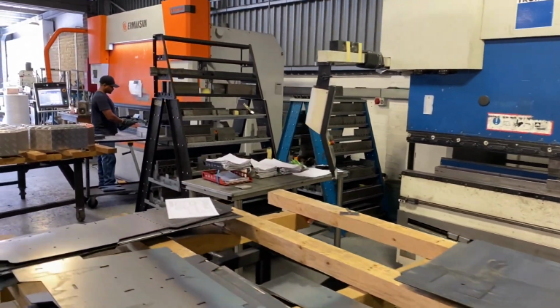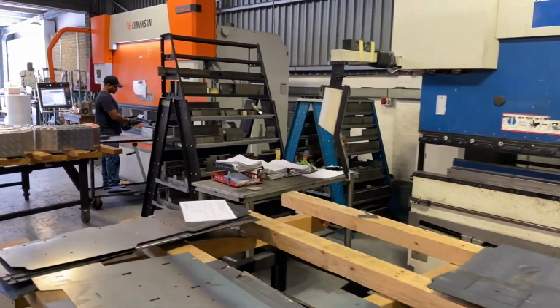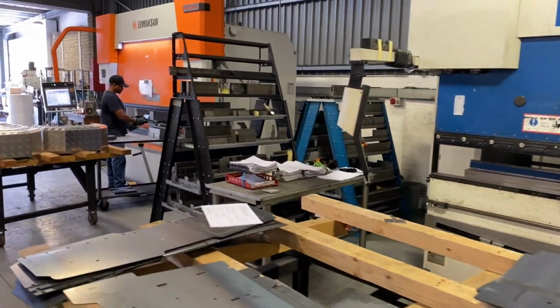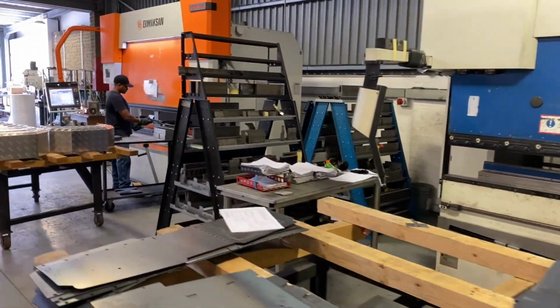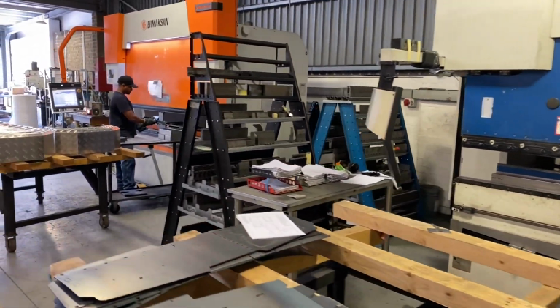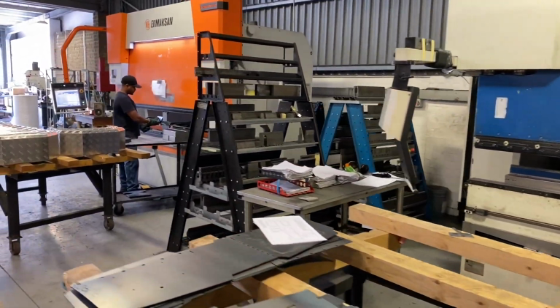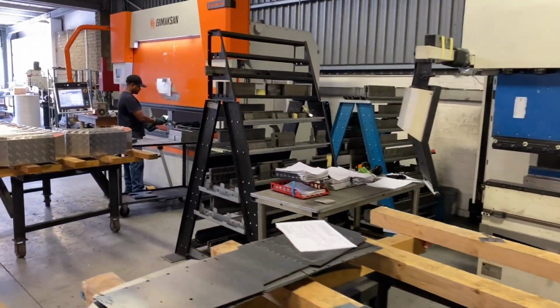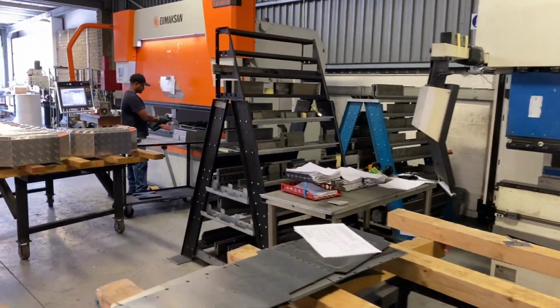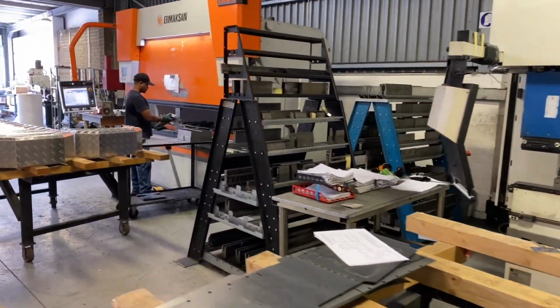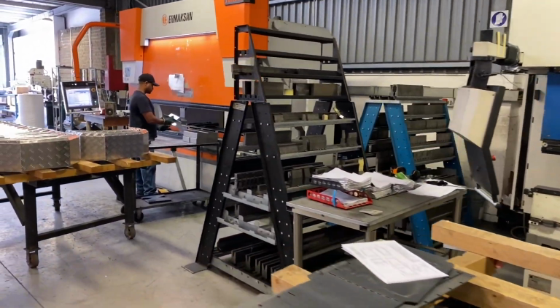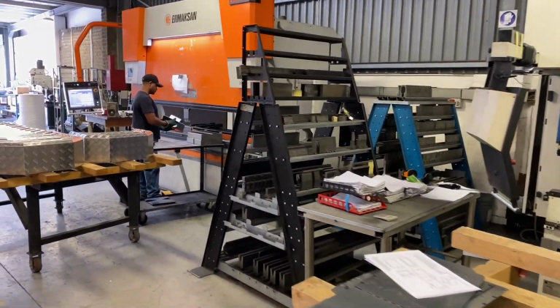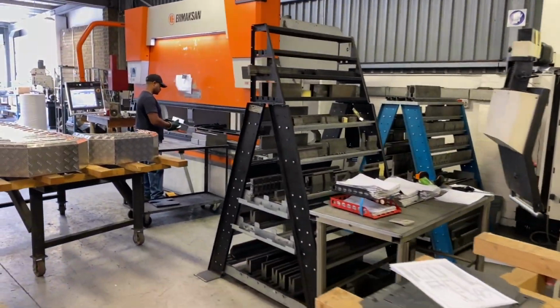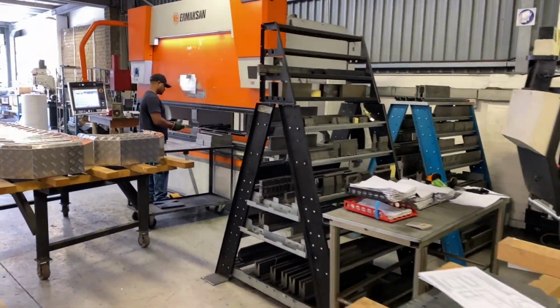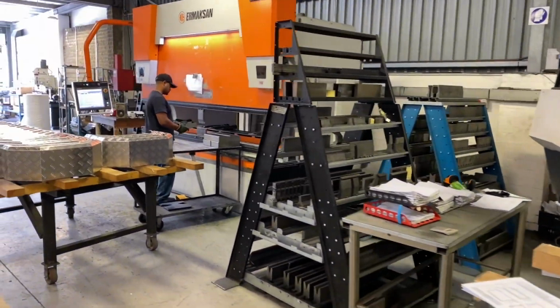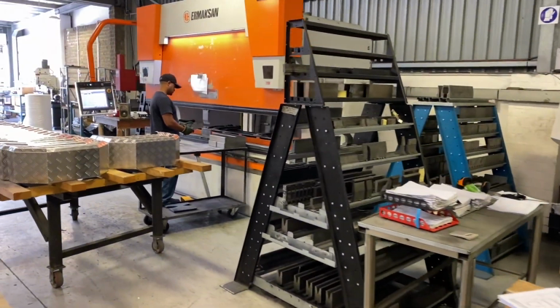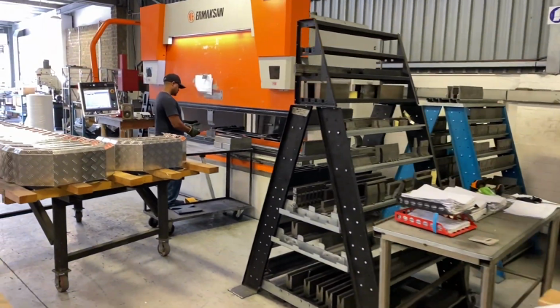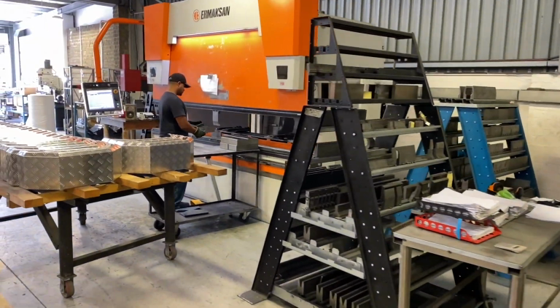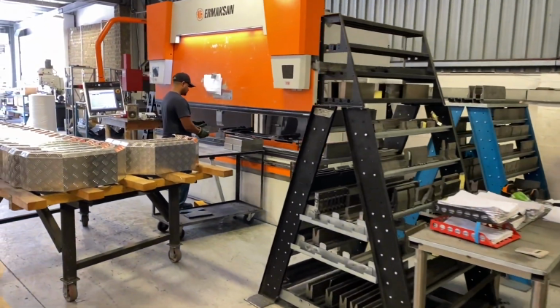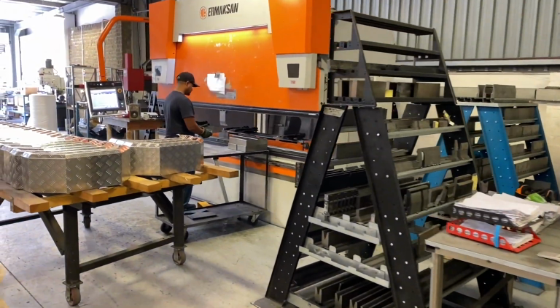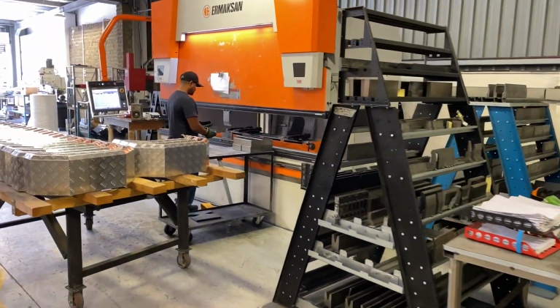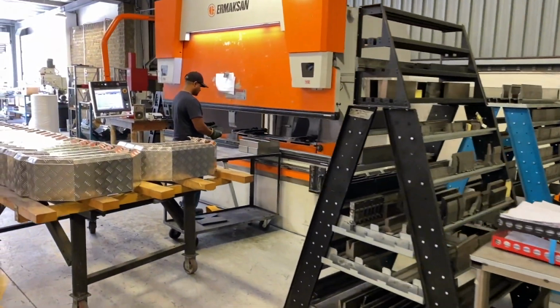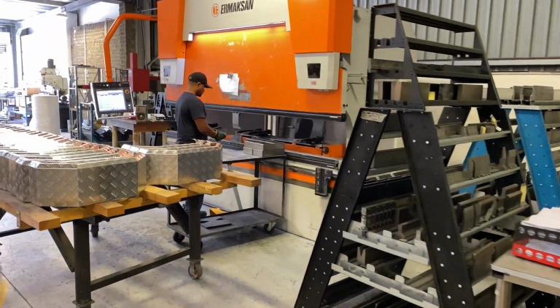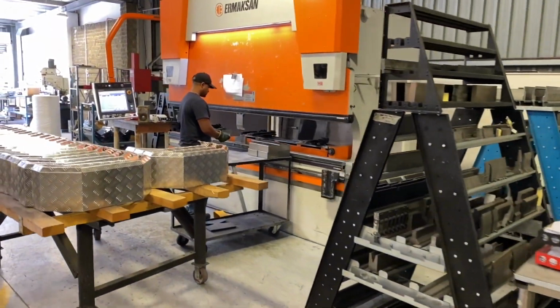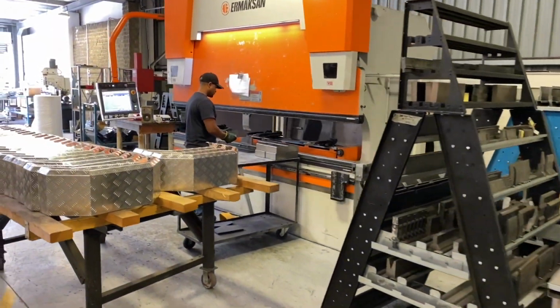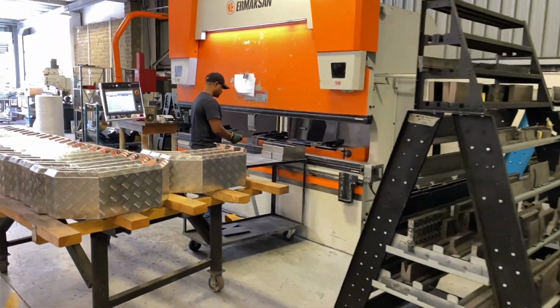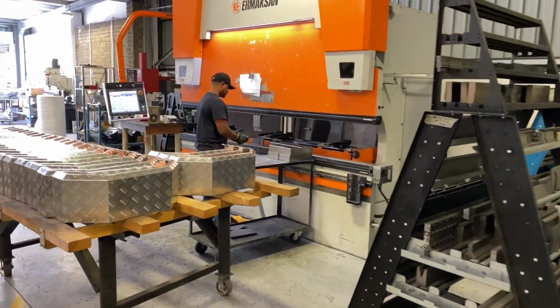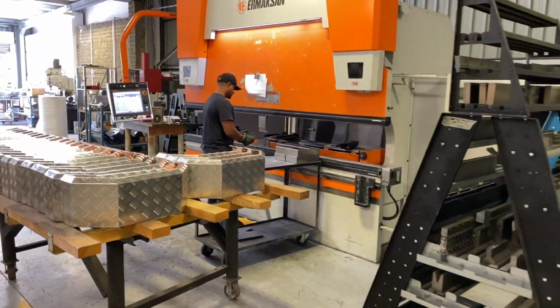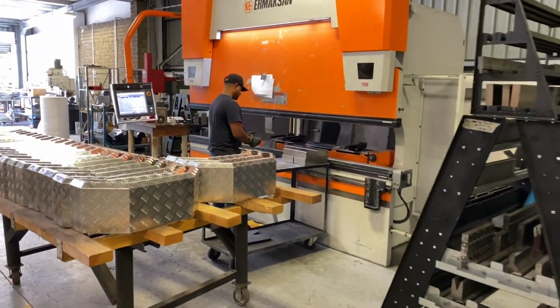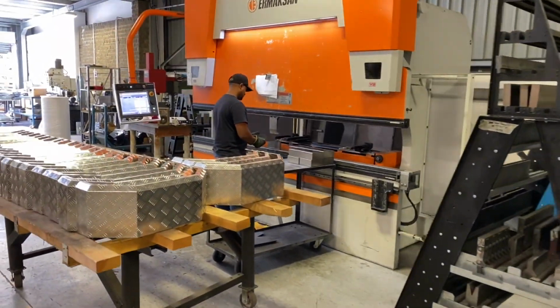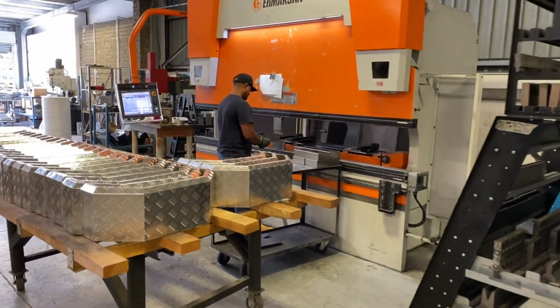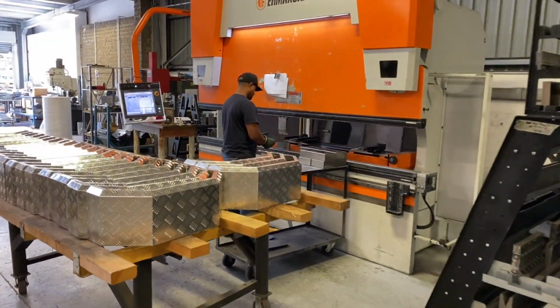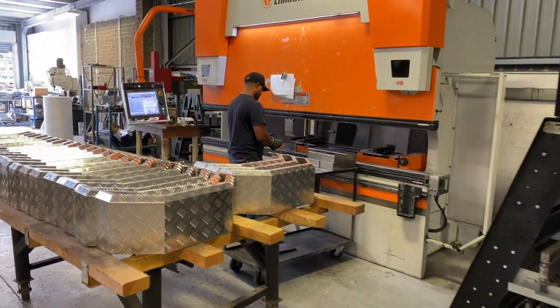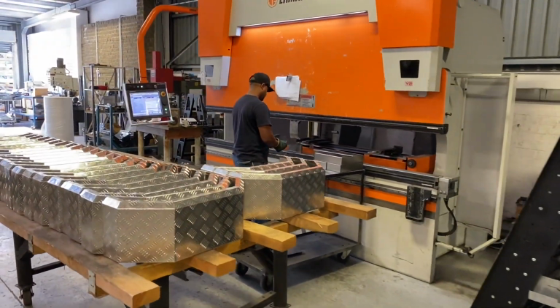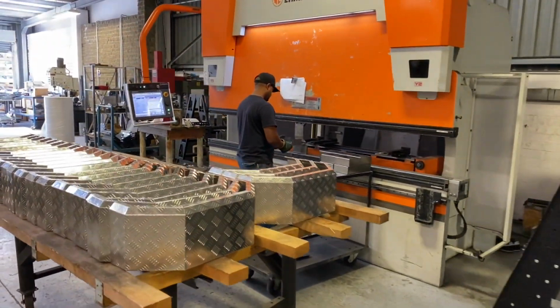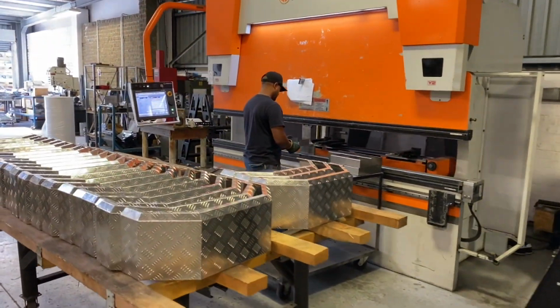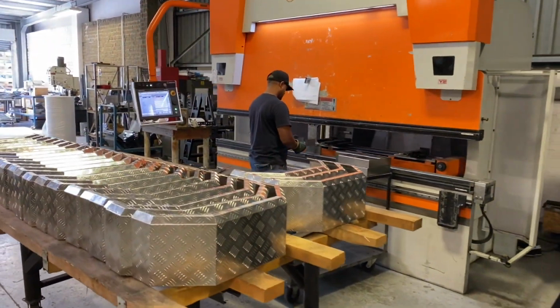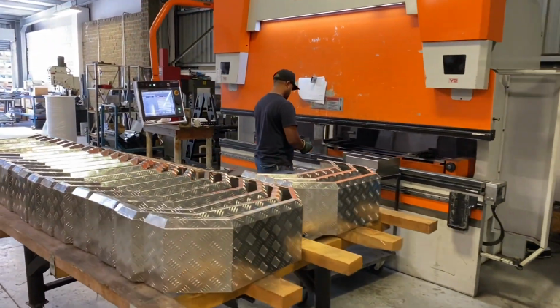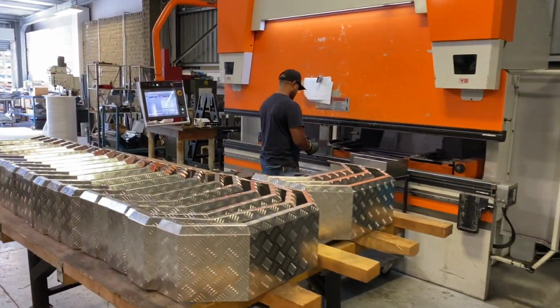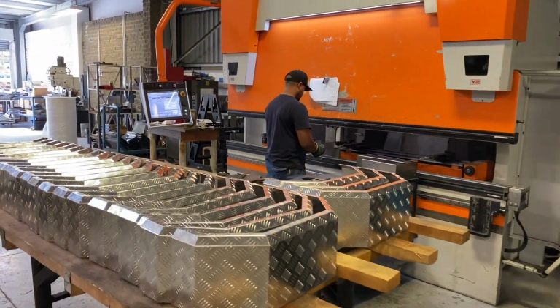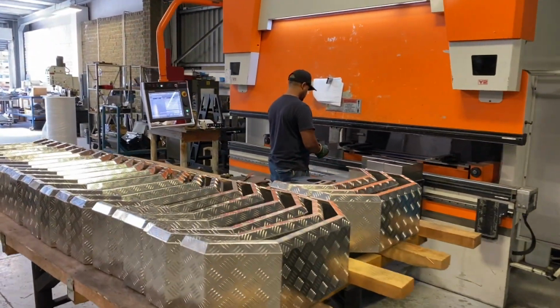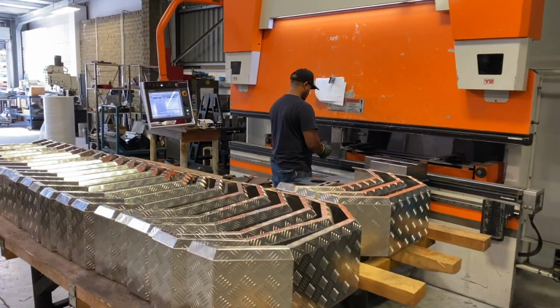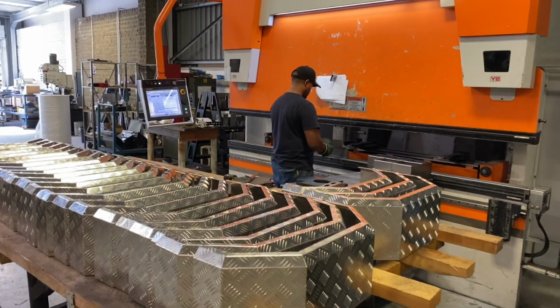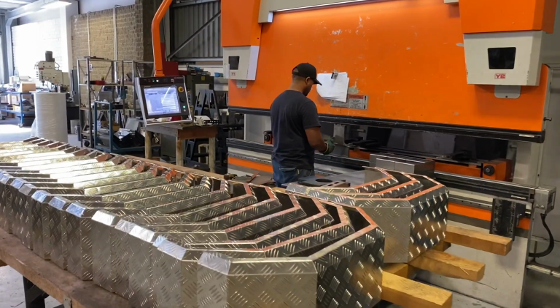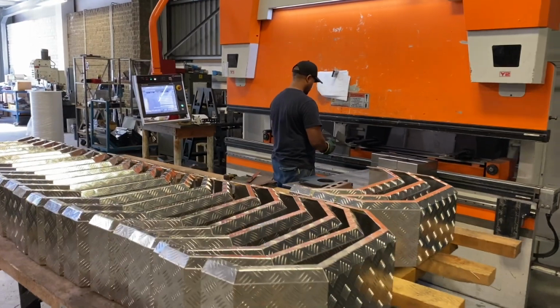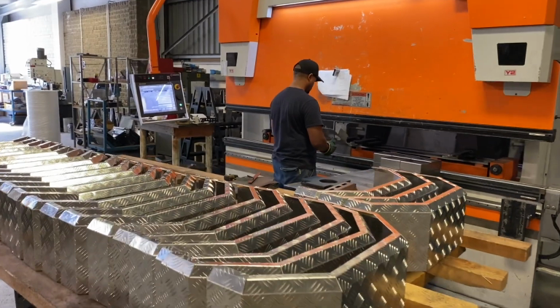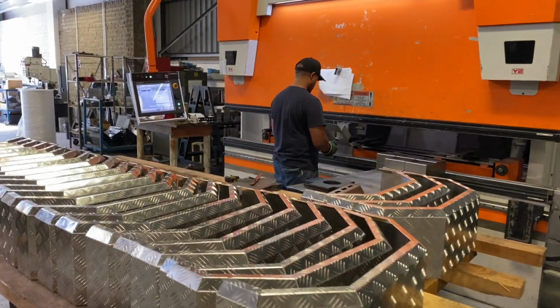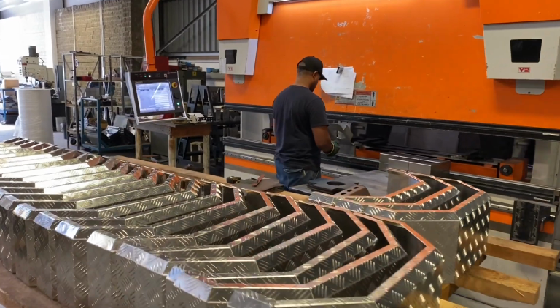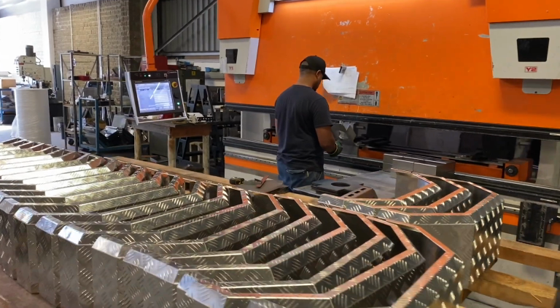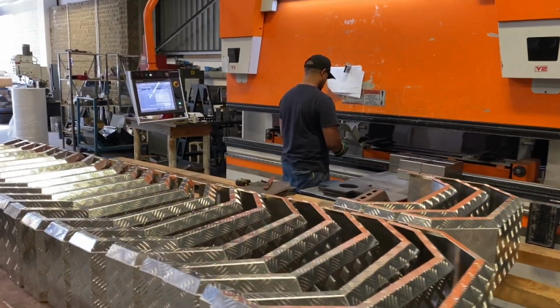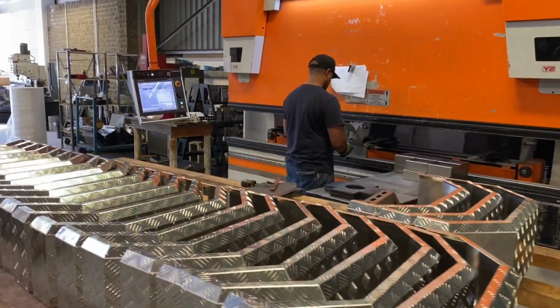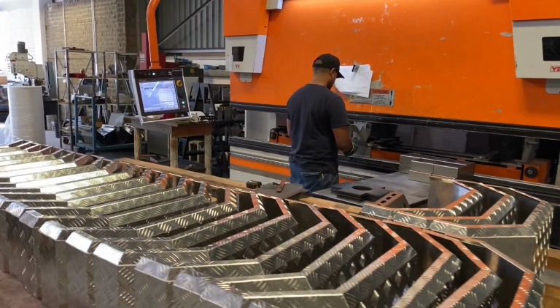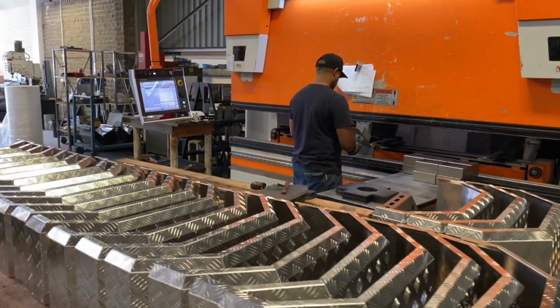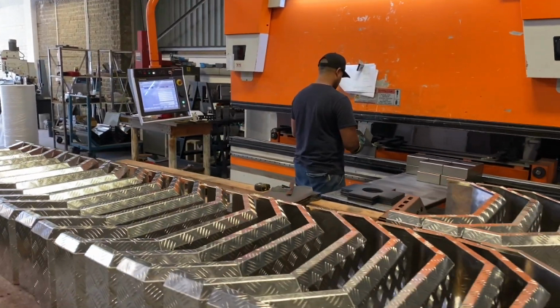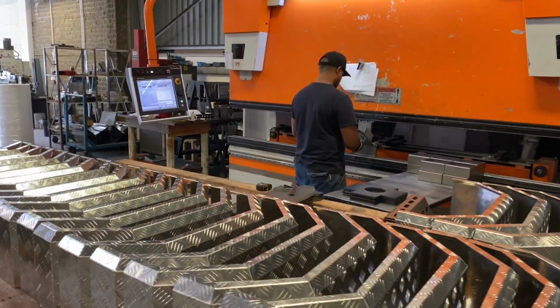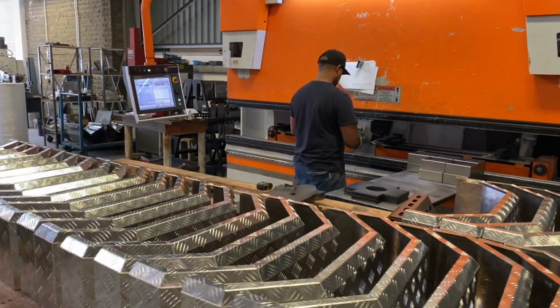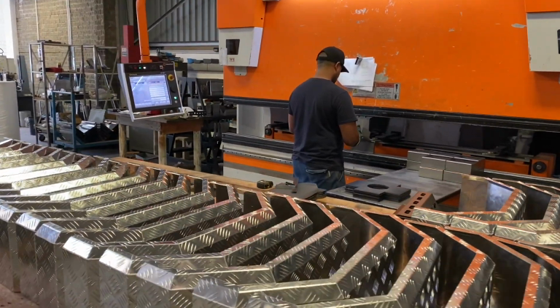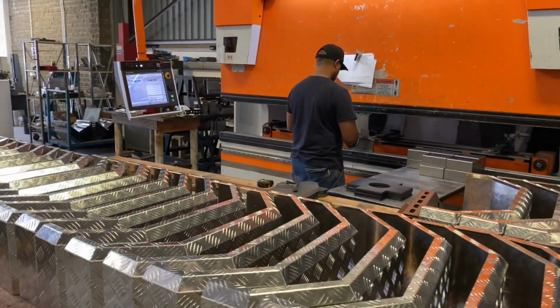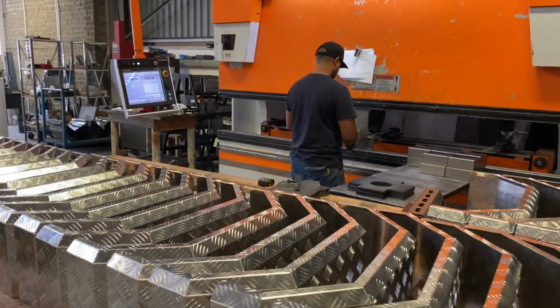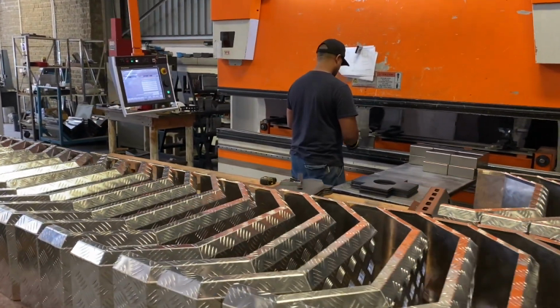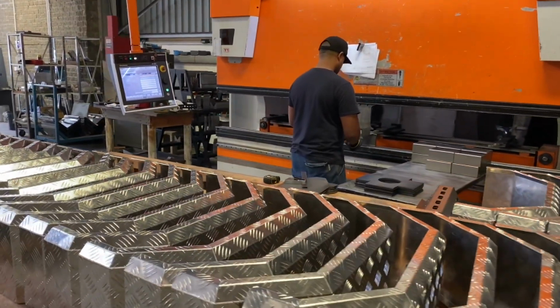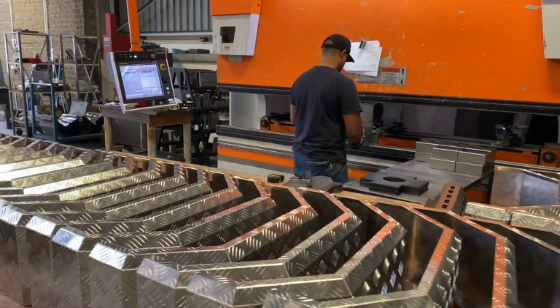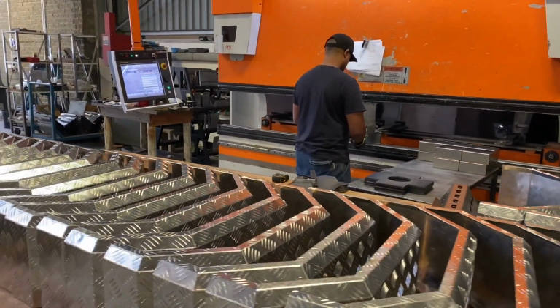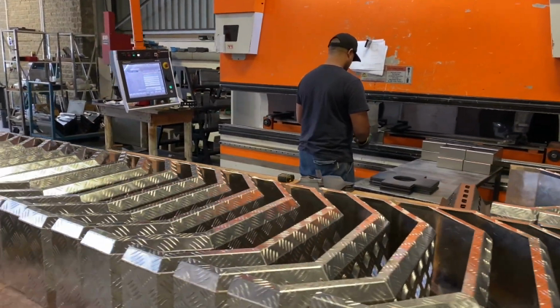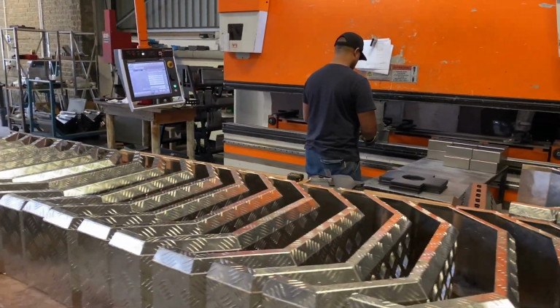We've got three of them. This is the big boy: 170 tons, 10 meter, 10 millimetre. Steel over 3 meters — takes a bit of bending.